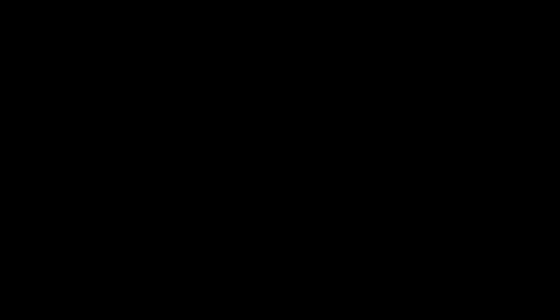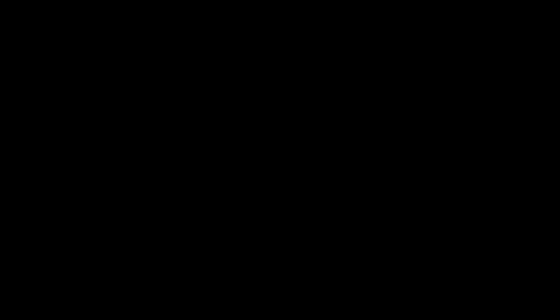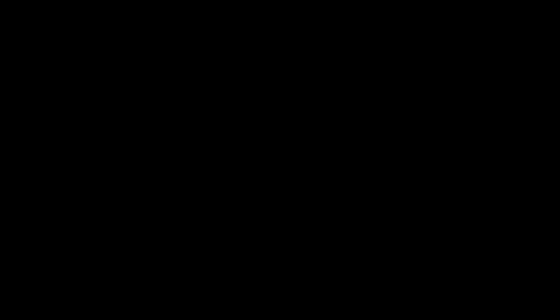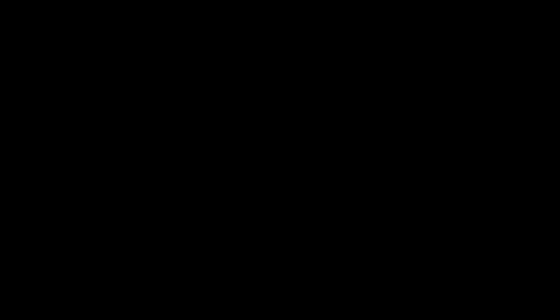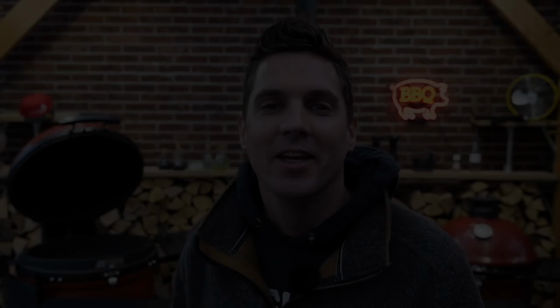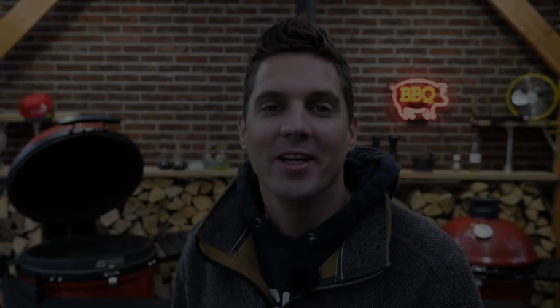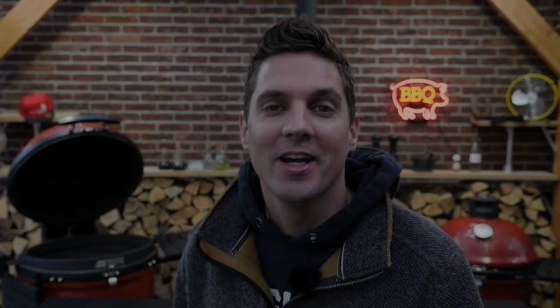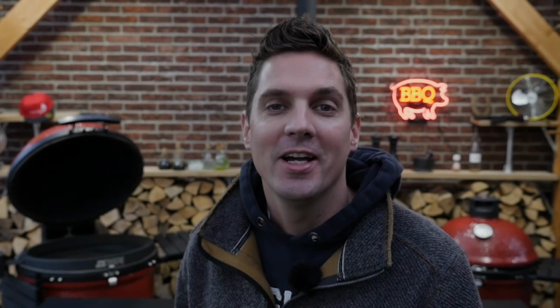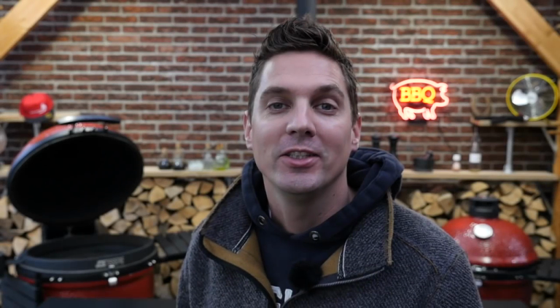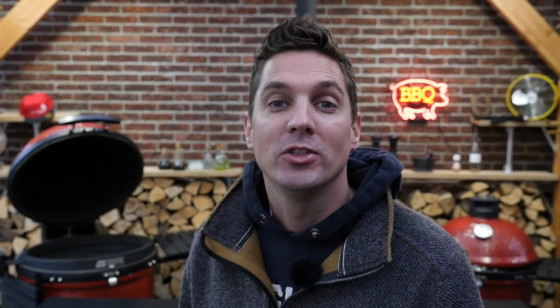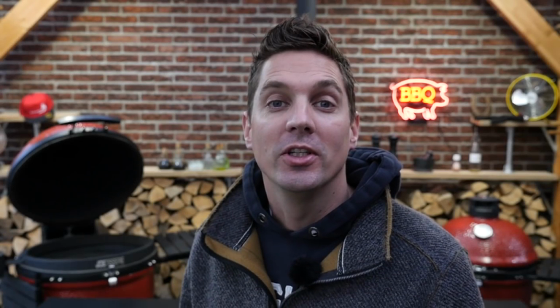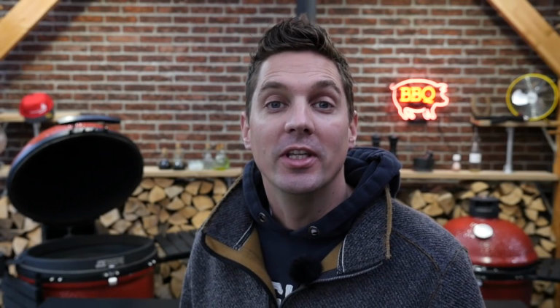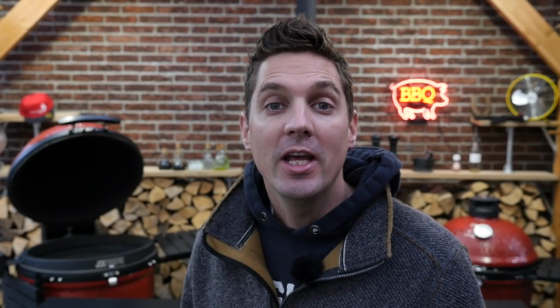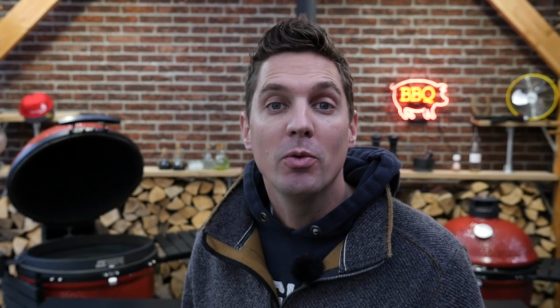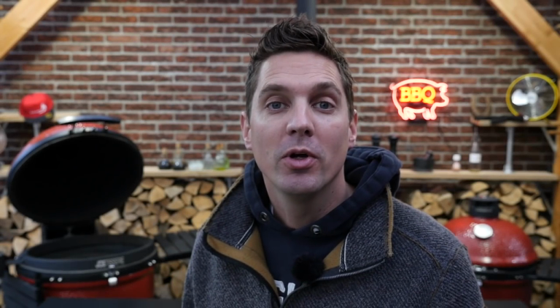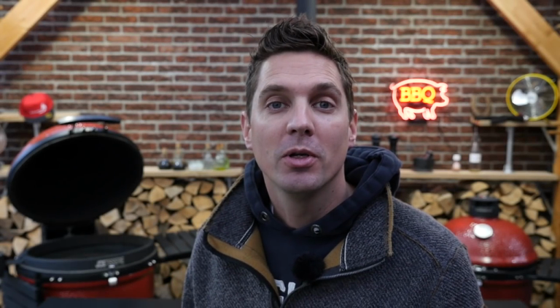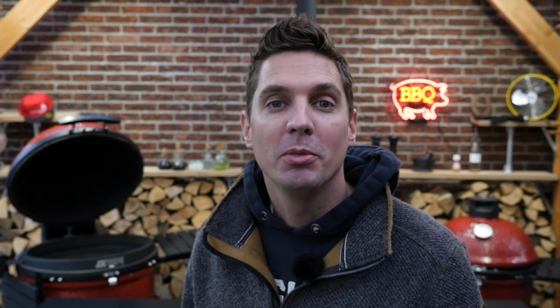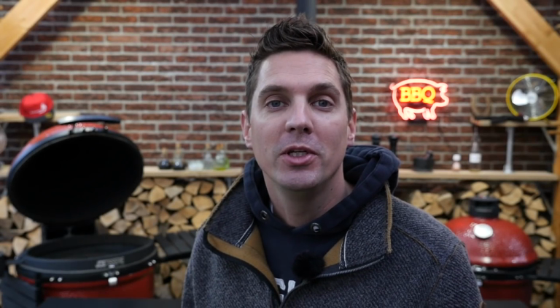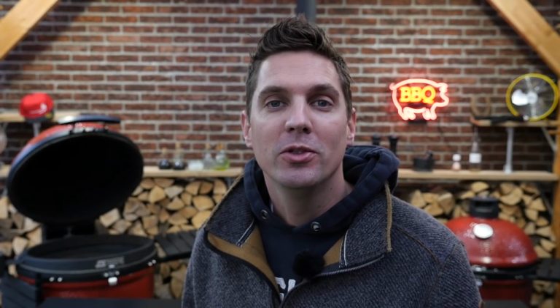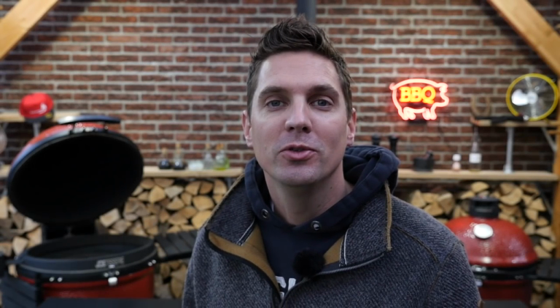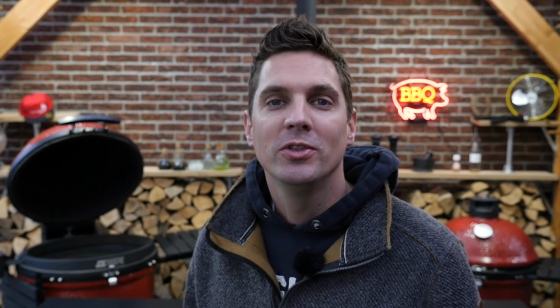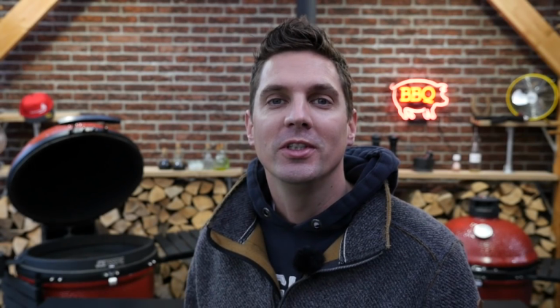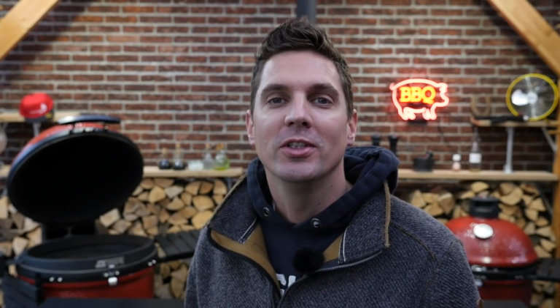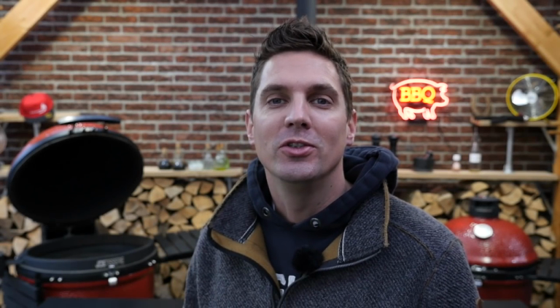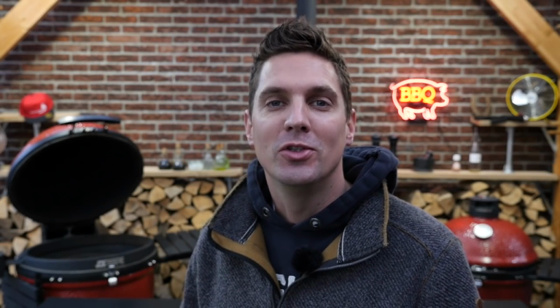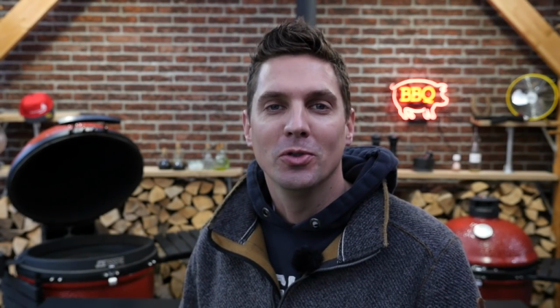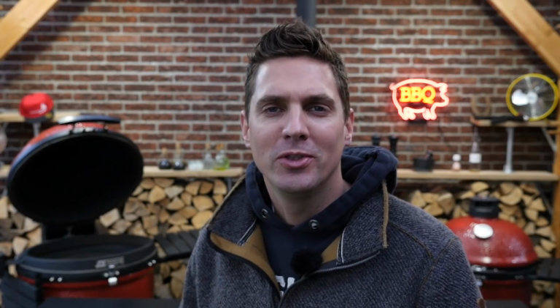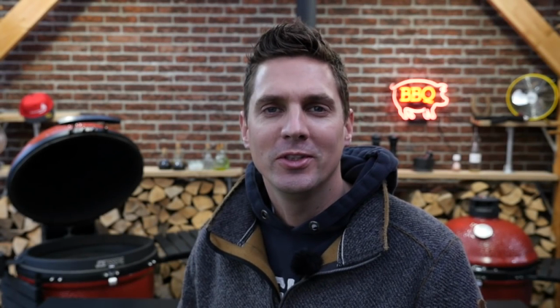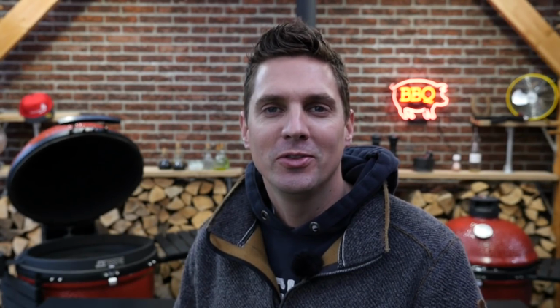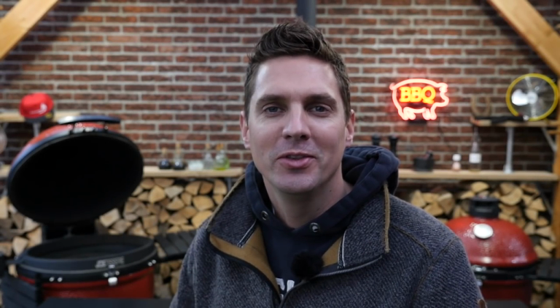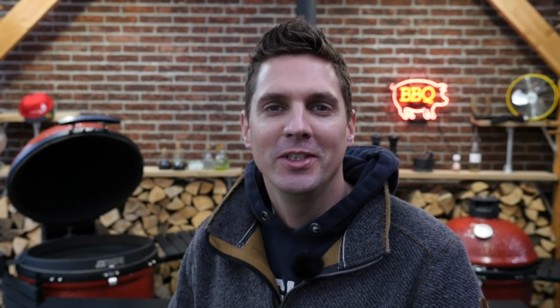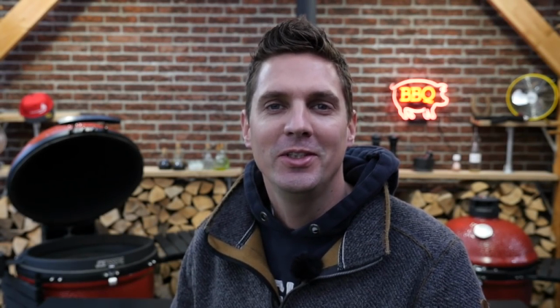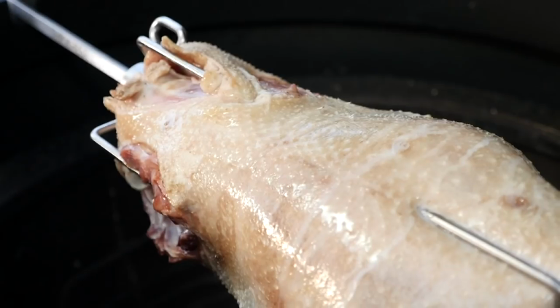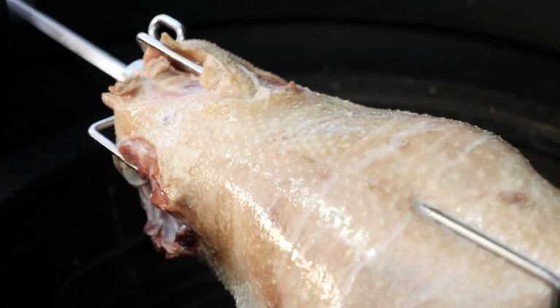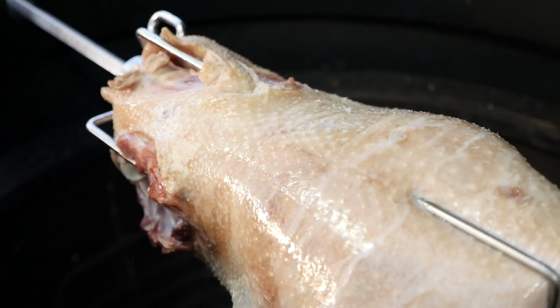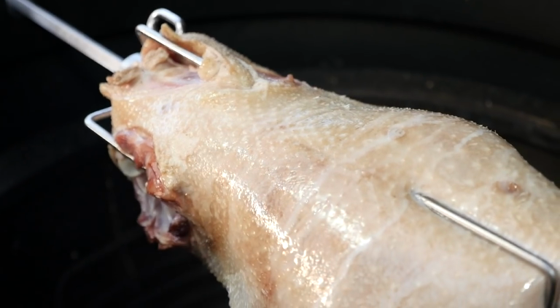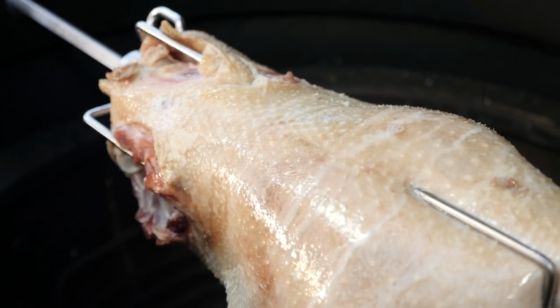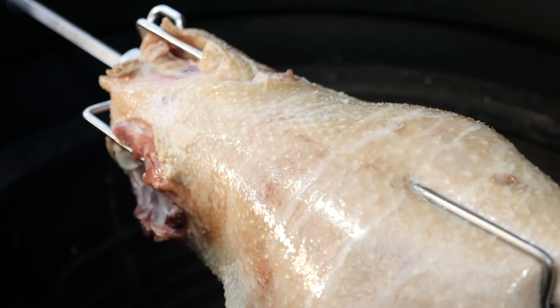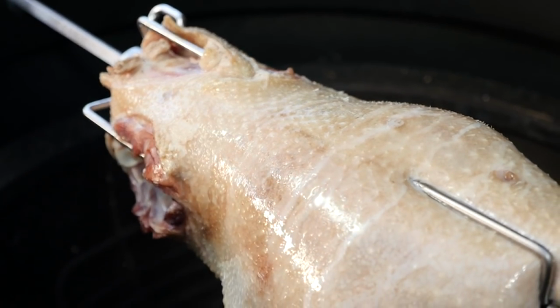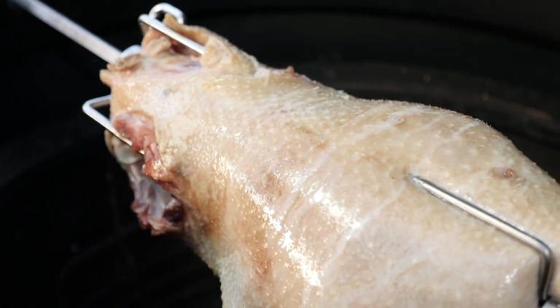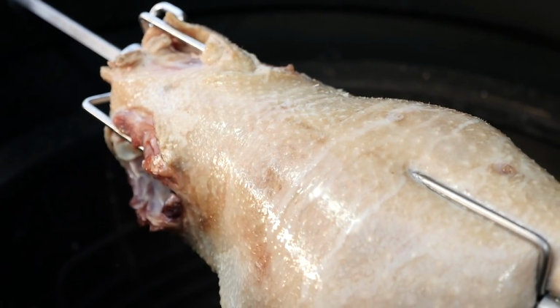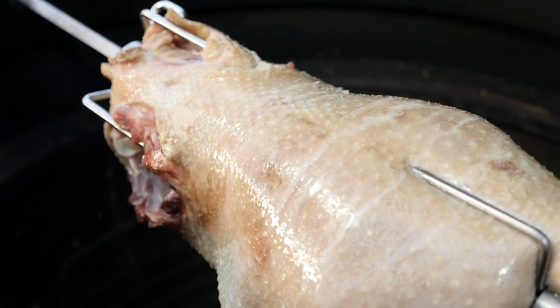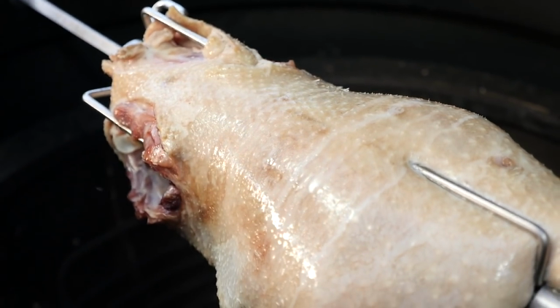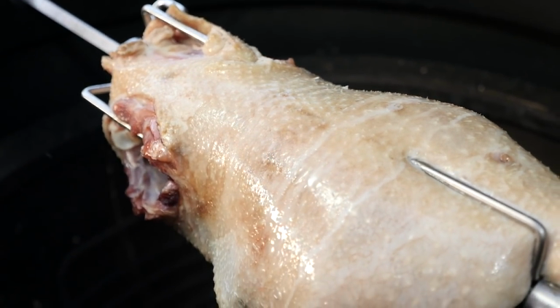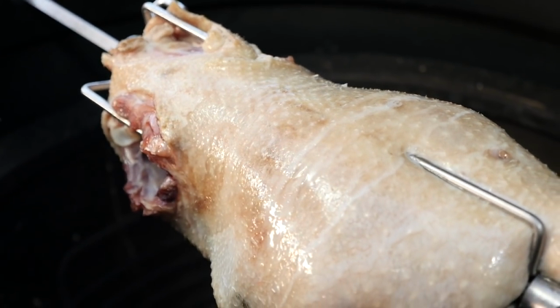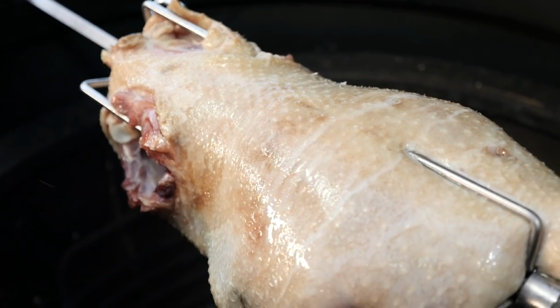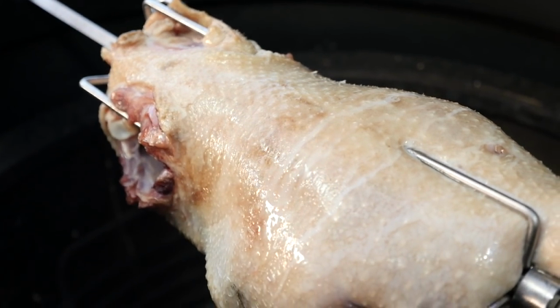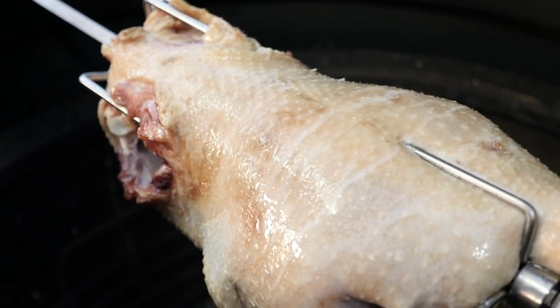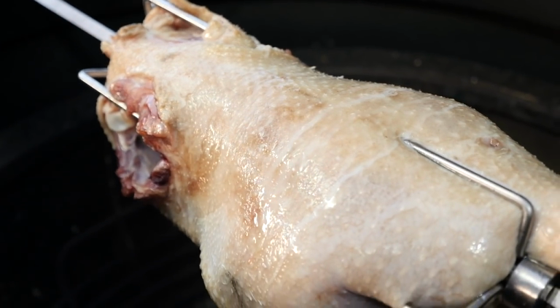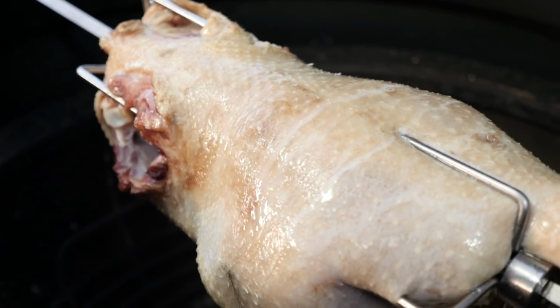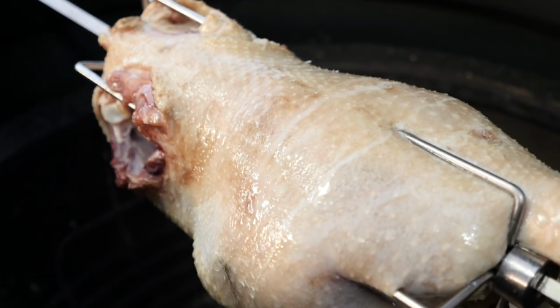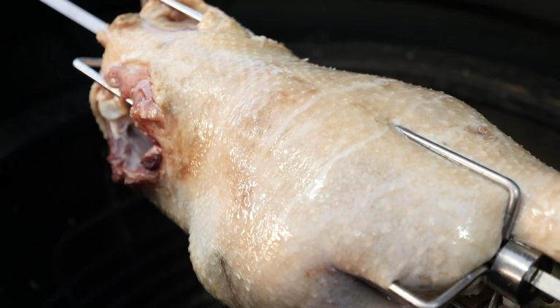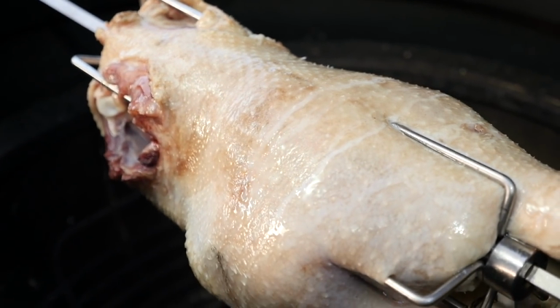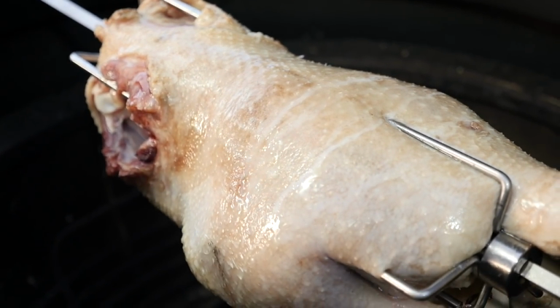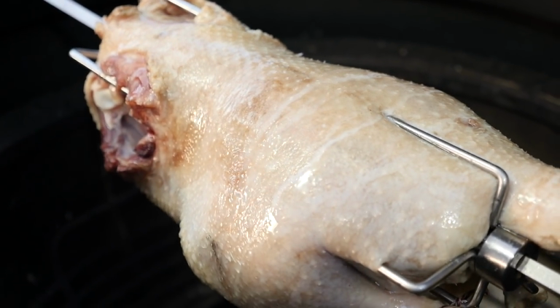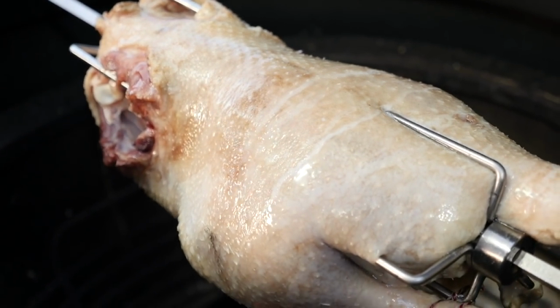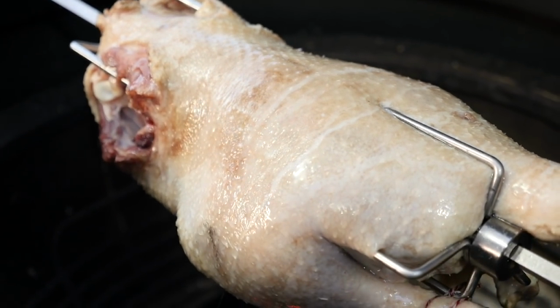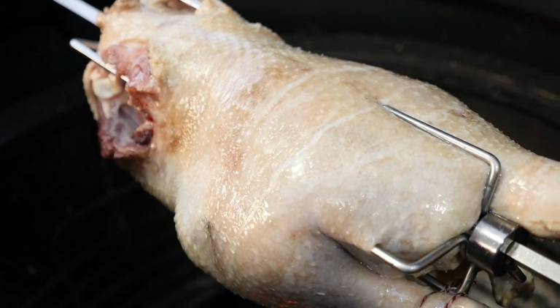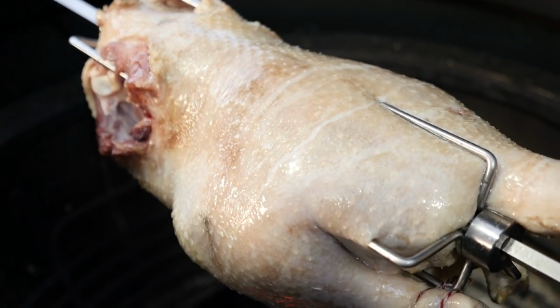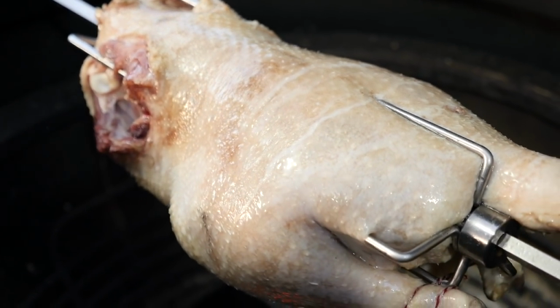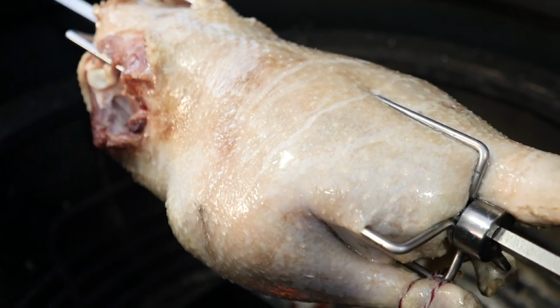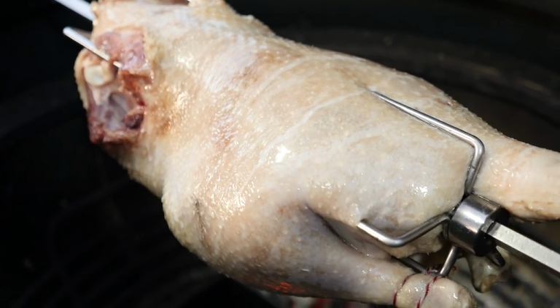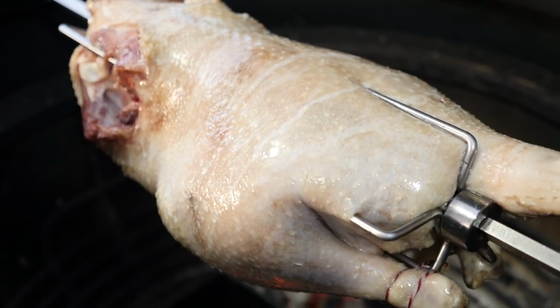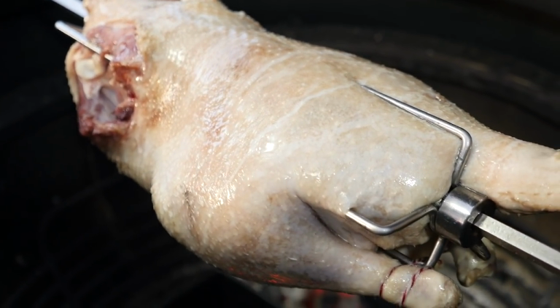Hey guys, today we're gonna be using the Rotisserie to make a spit roast farm-raised goose. Wow!